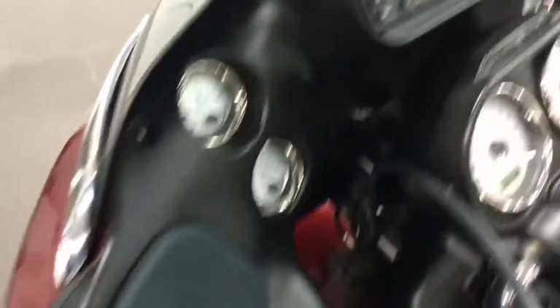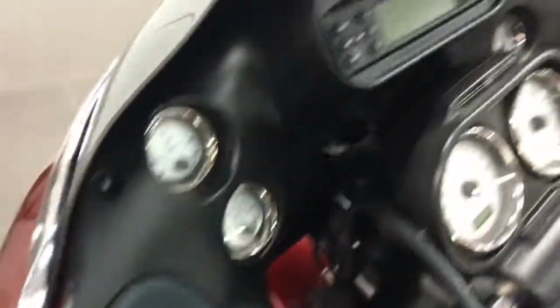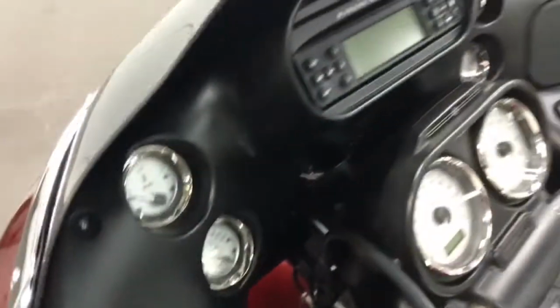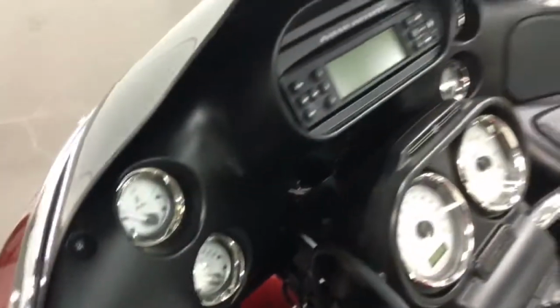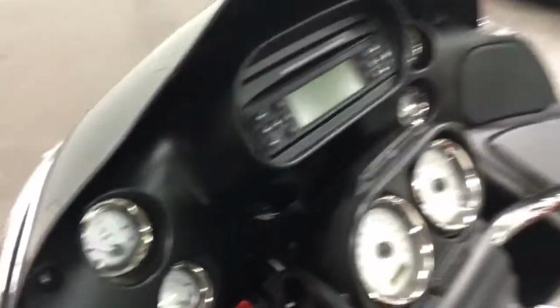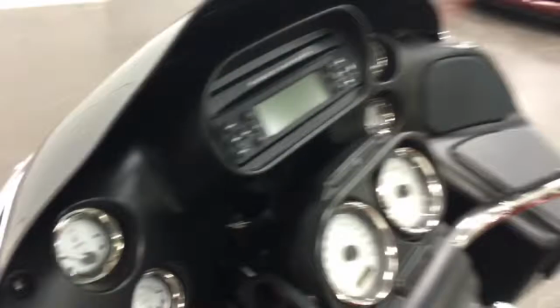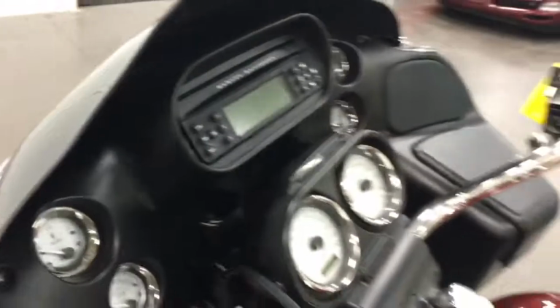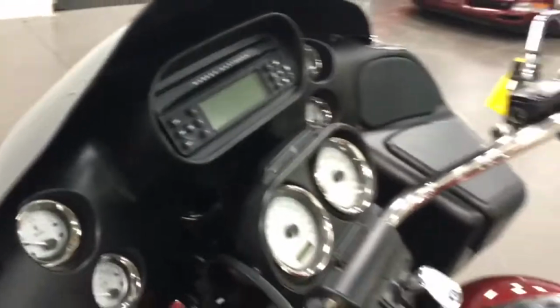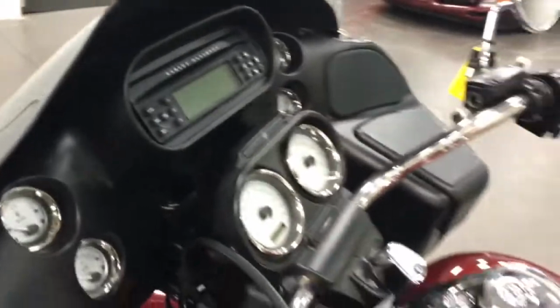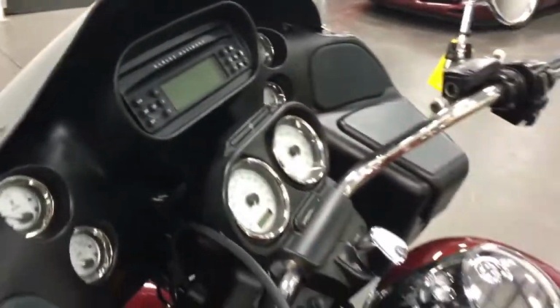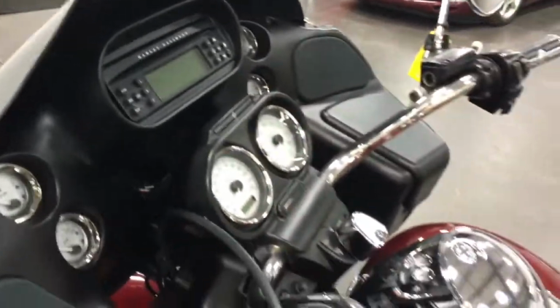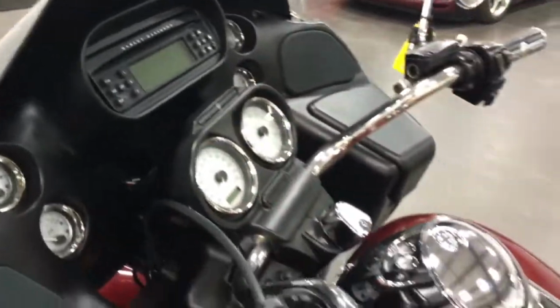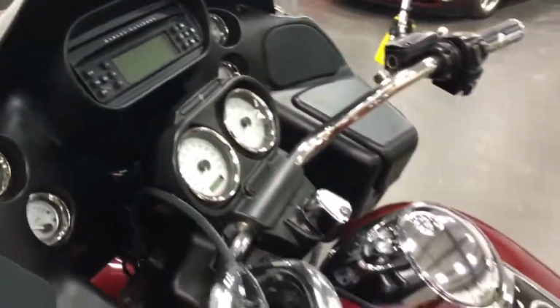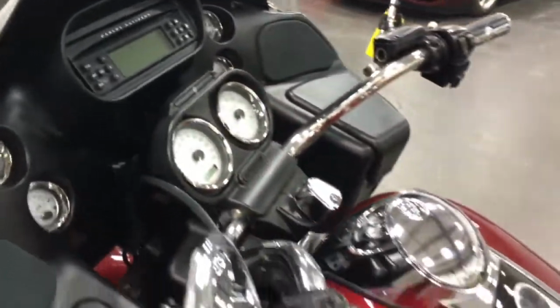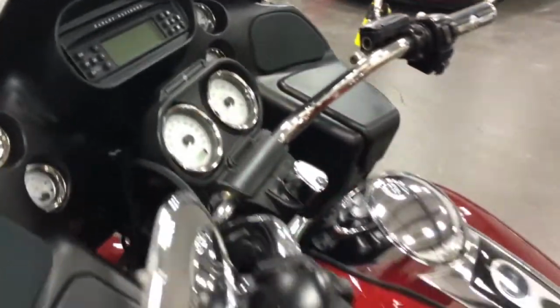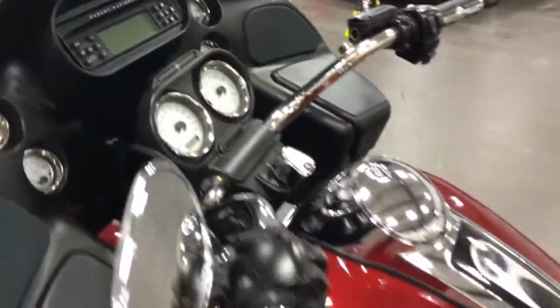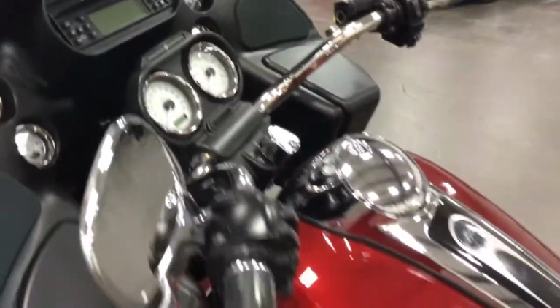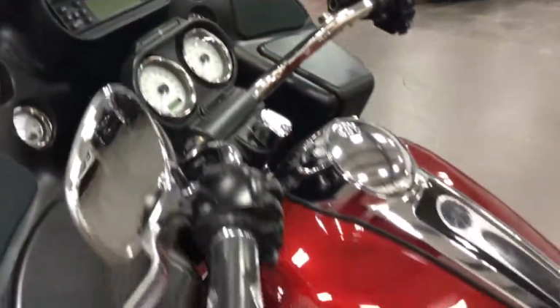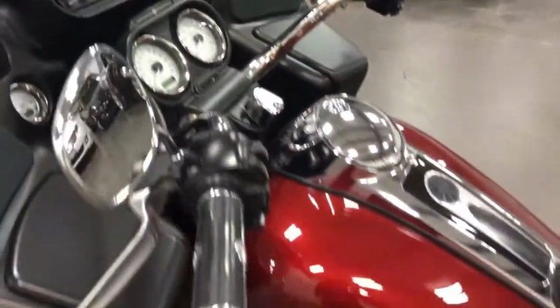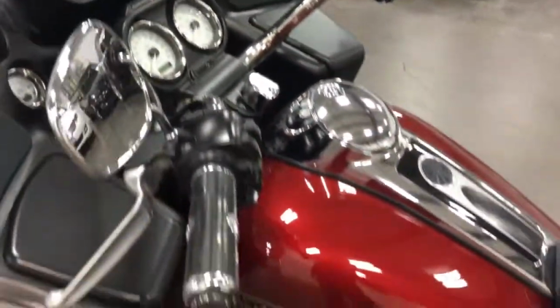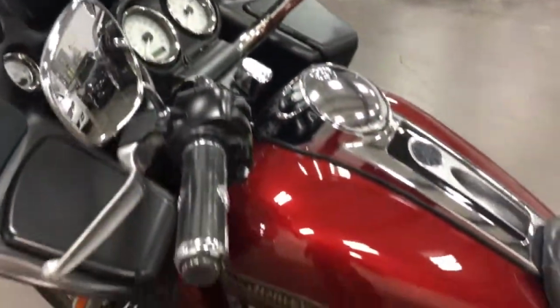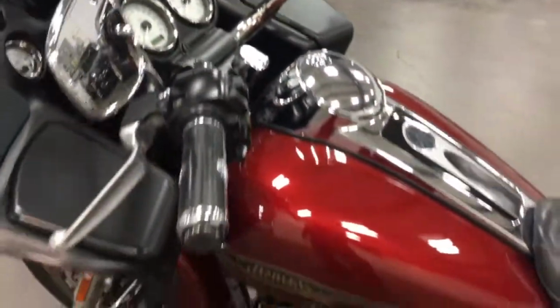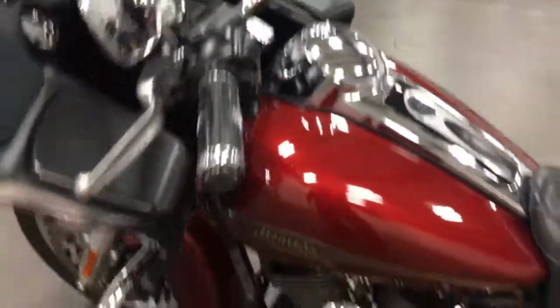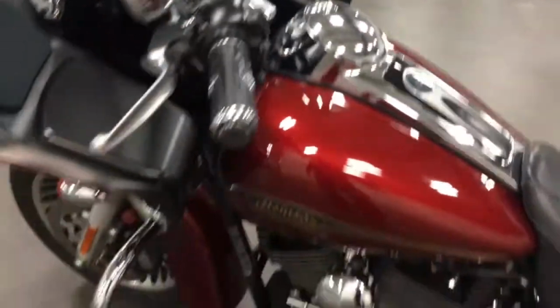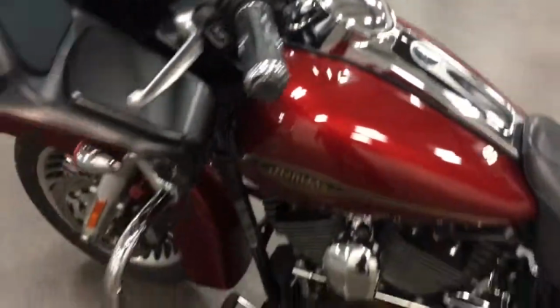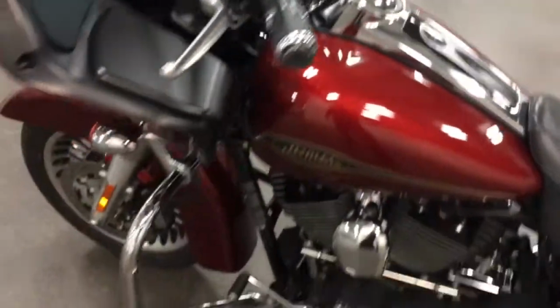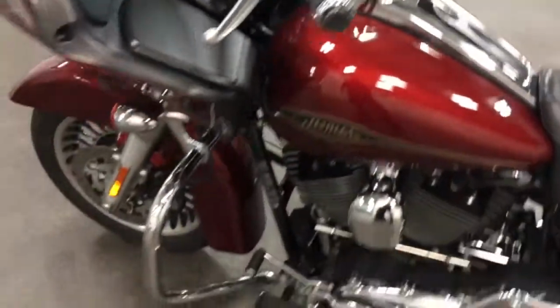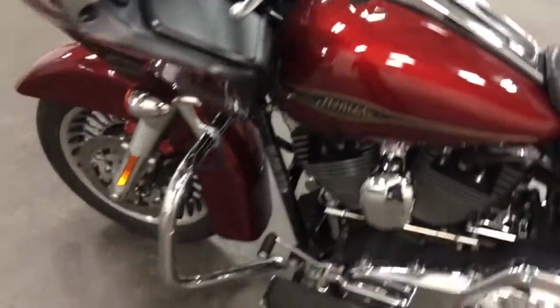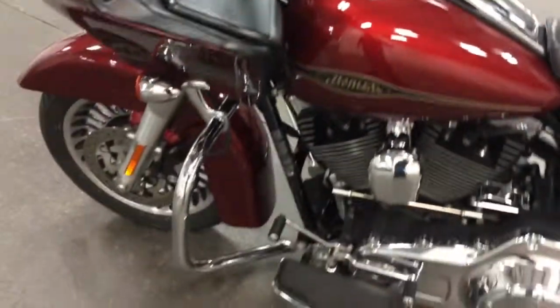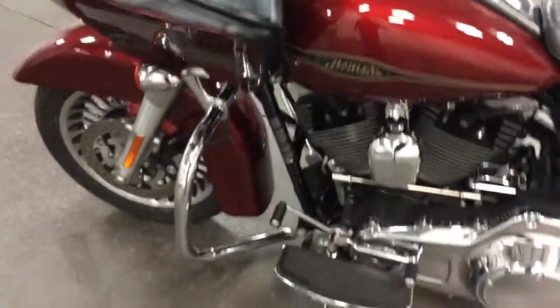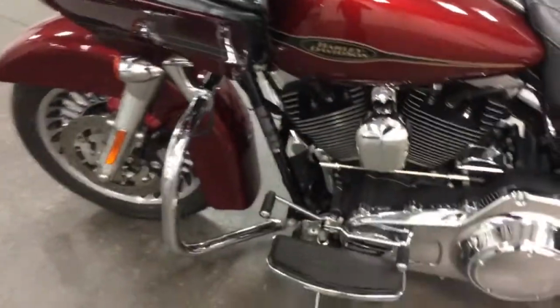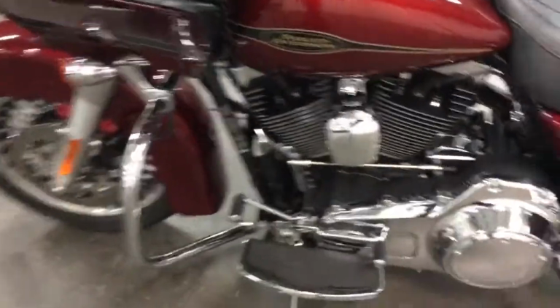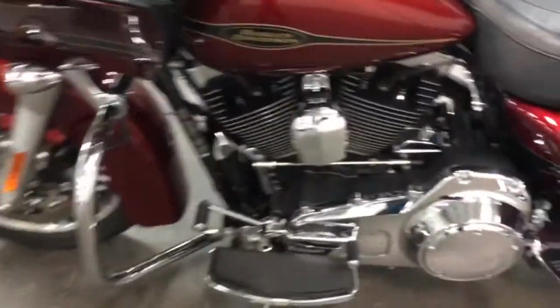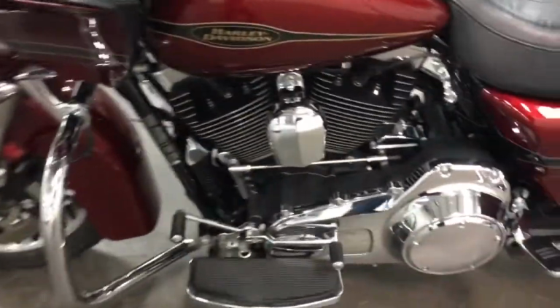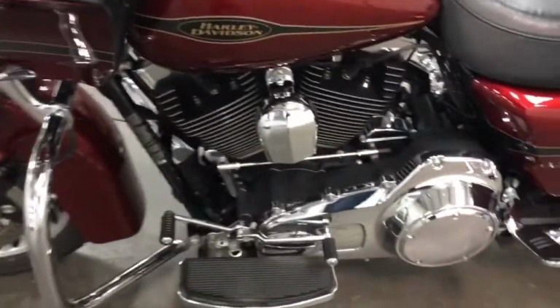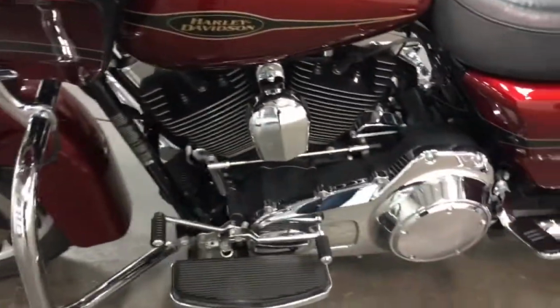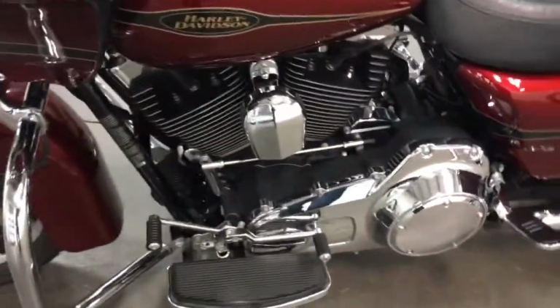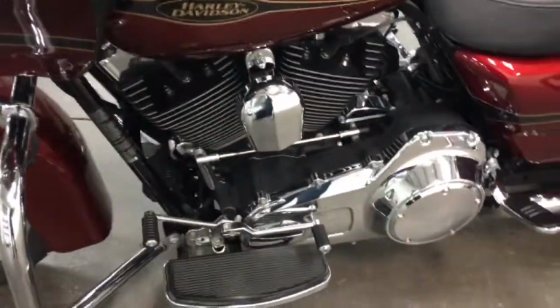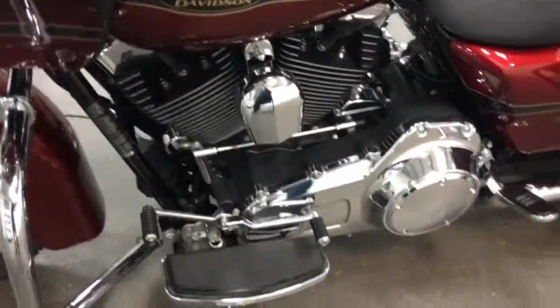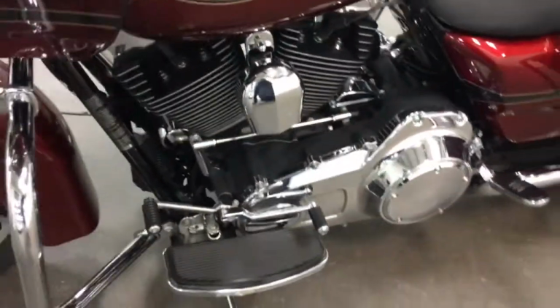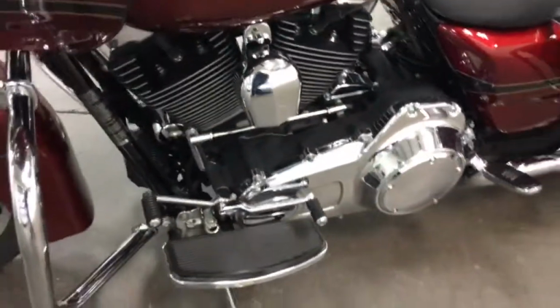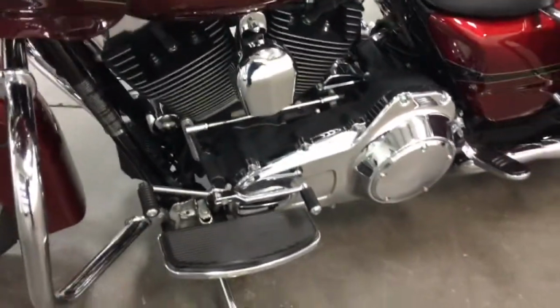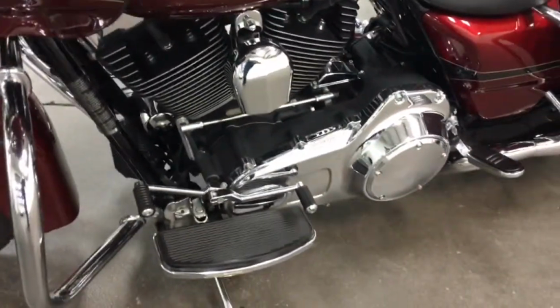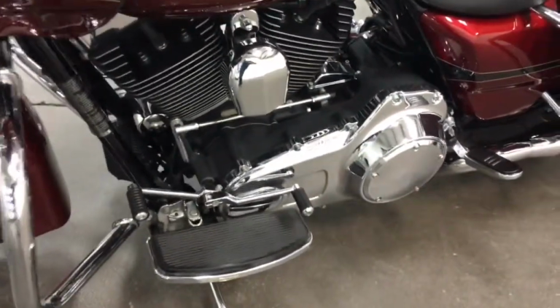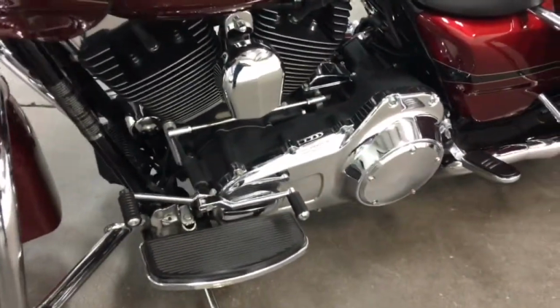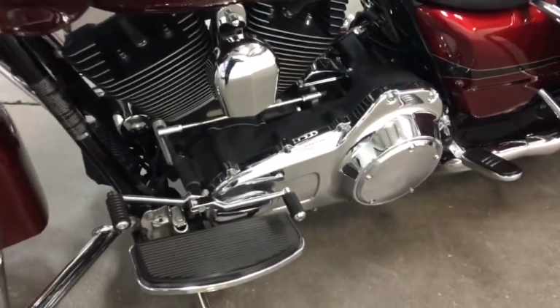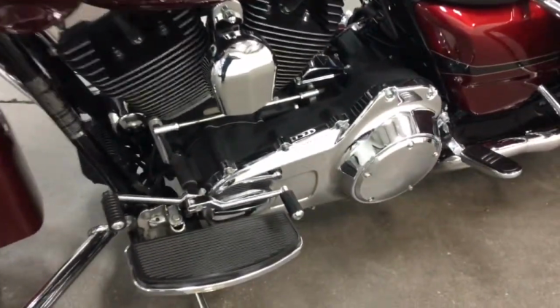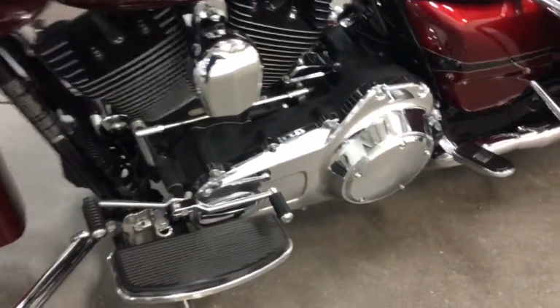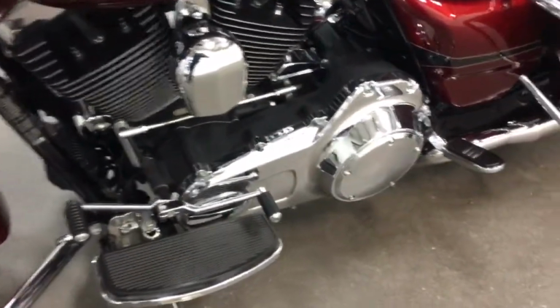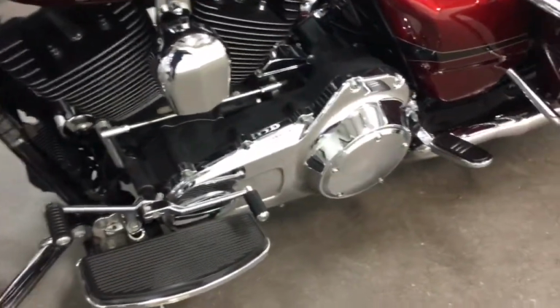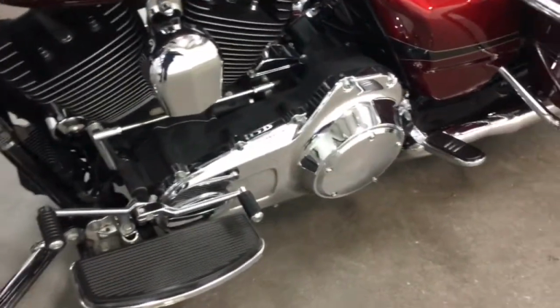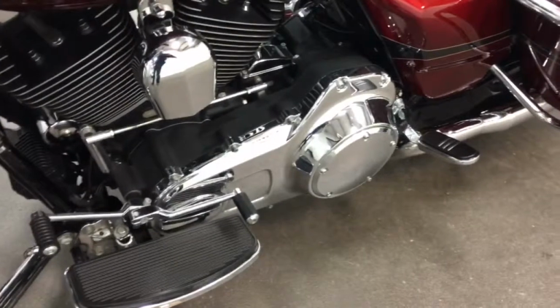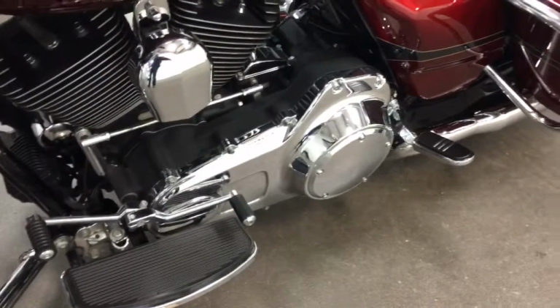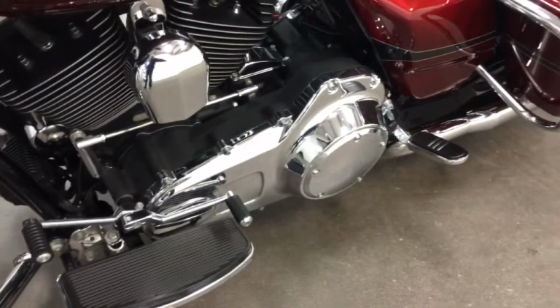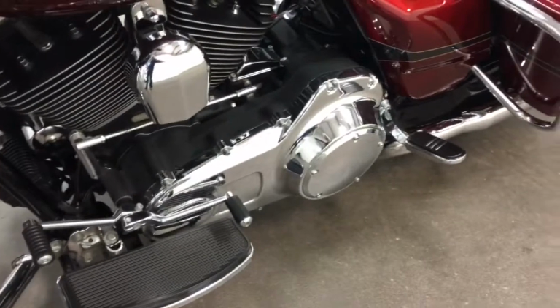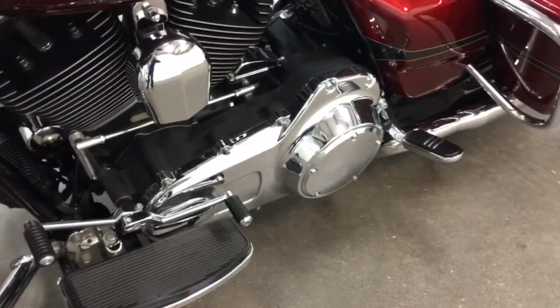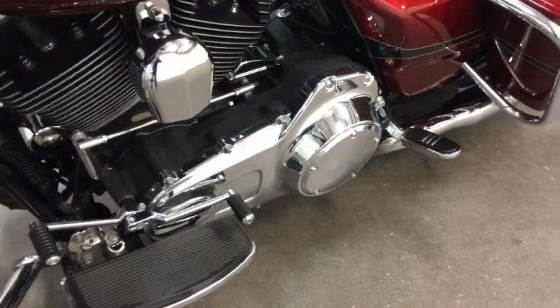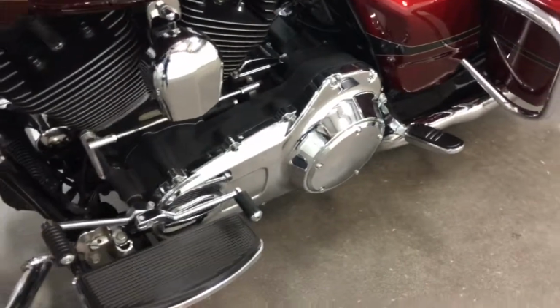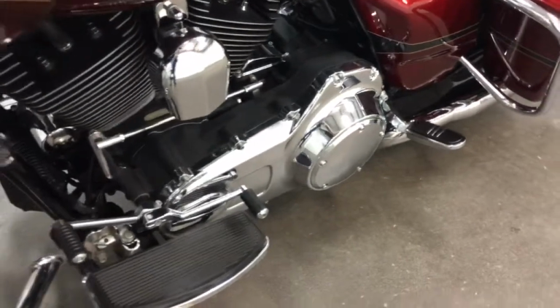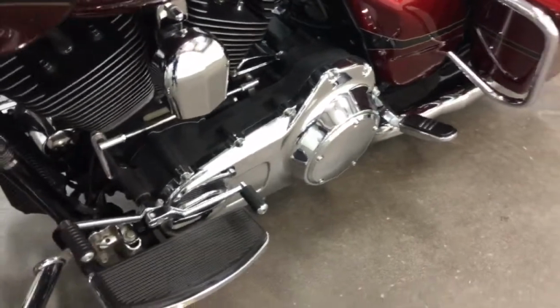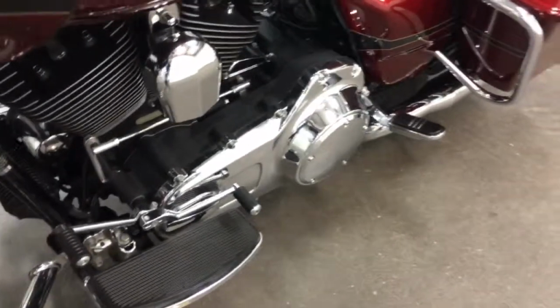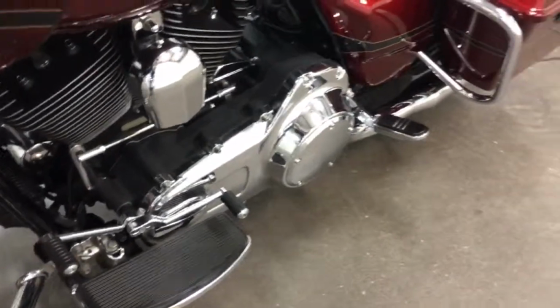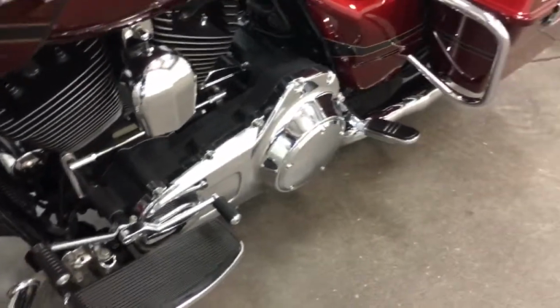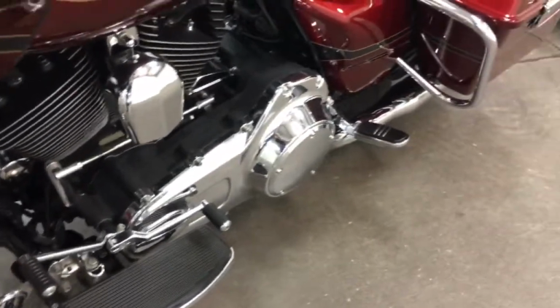Gauges are nicely displayed. Beautiful bike, great condition — see the chrome sparkle. I mean, I think it's outstanding.